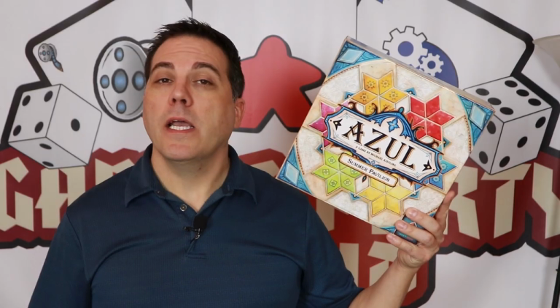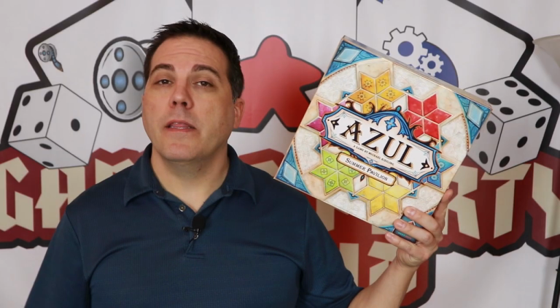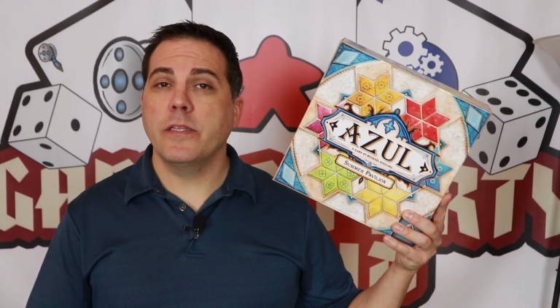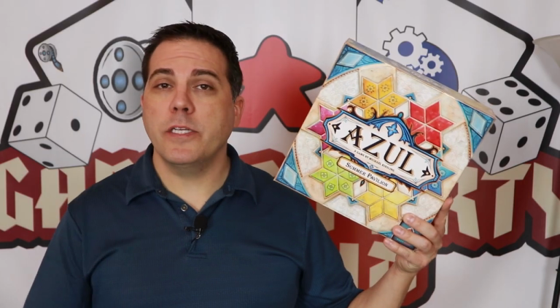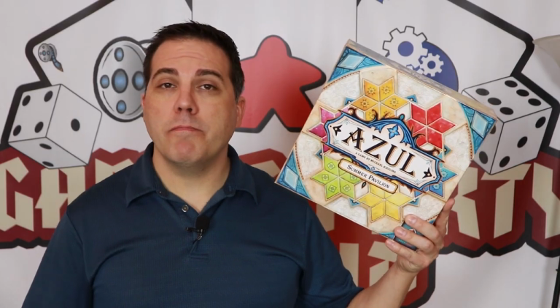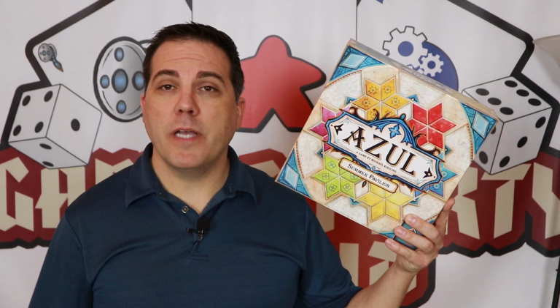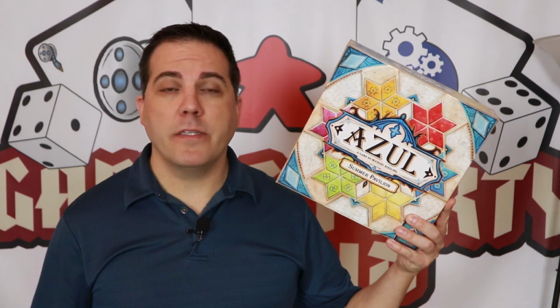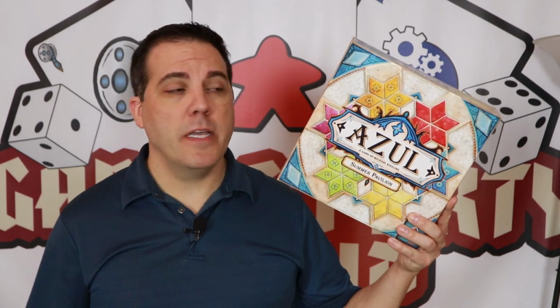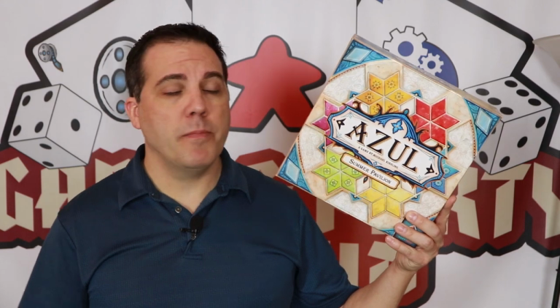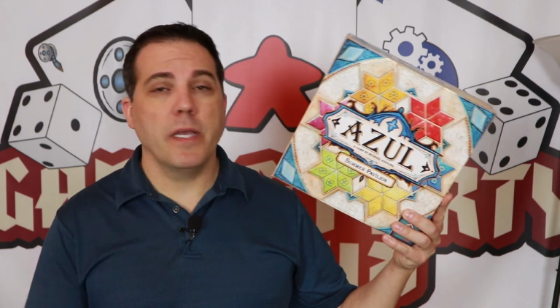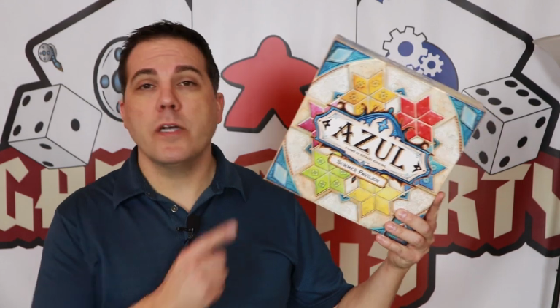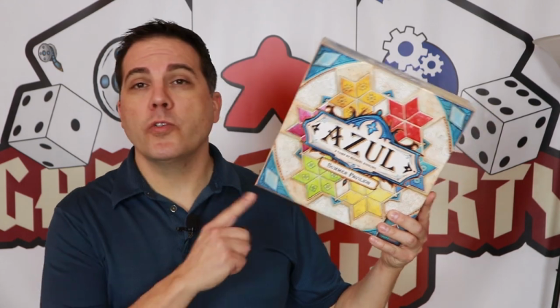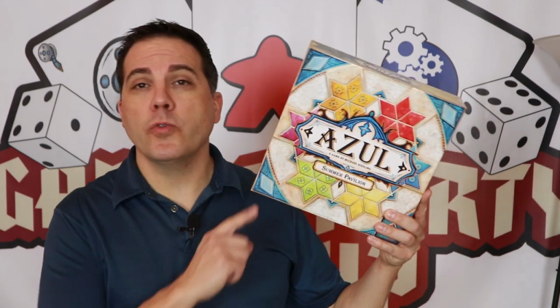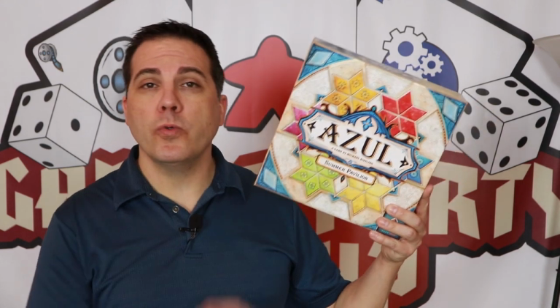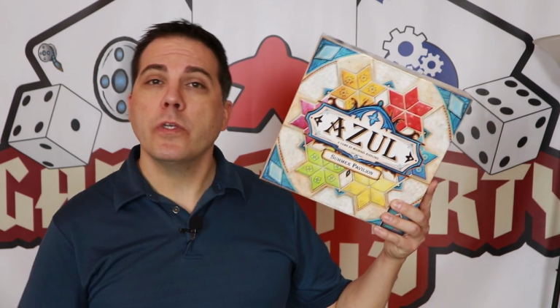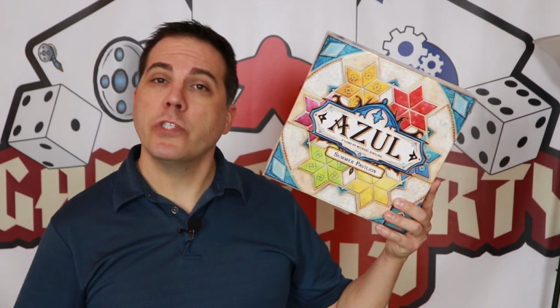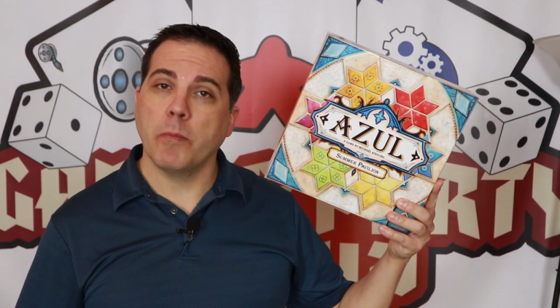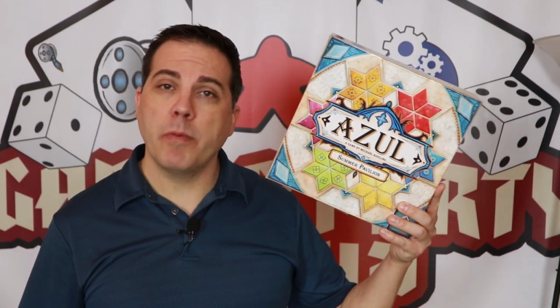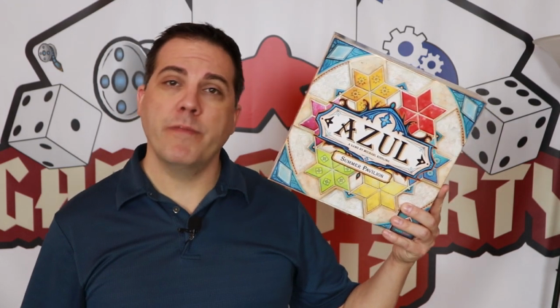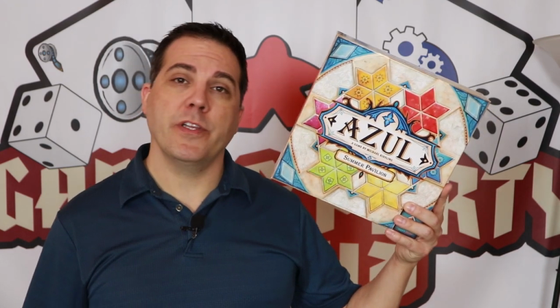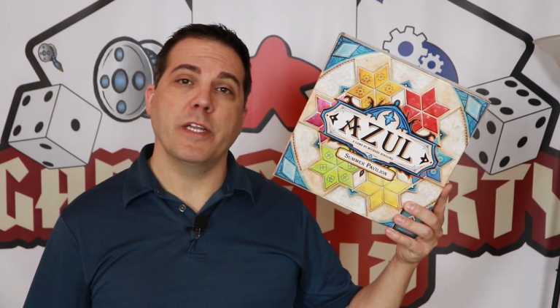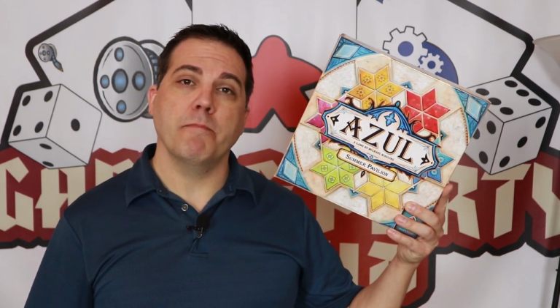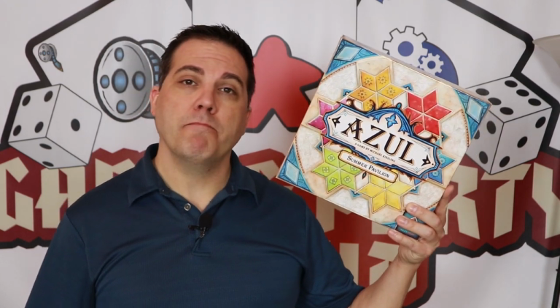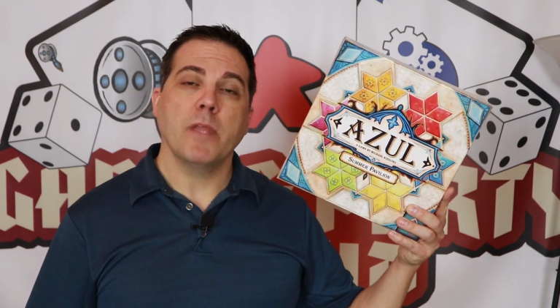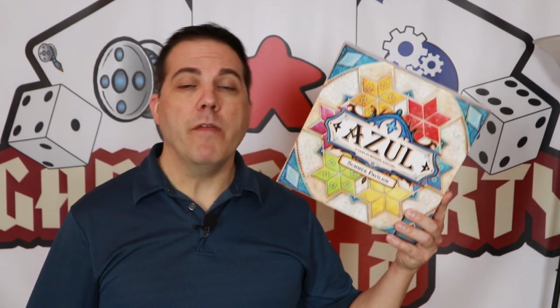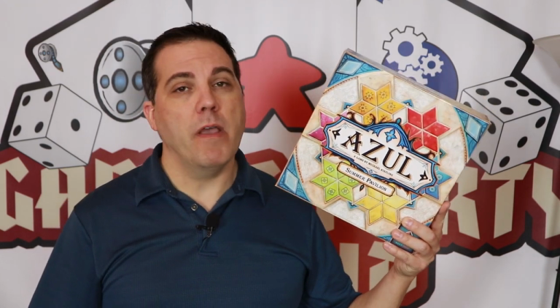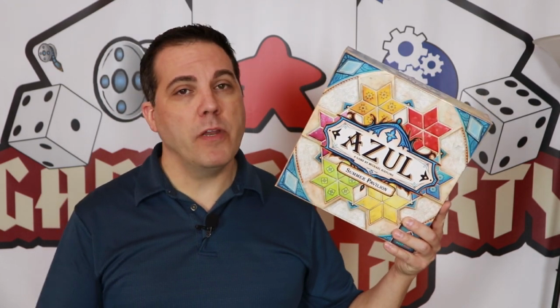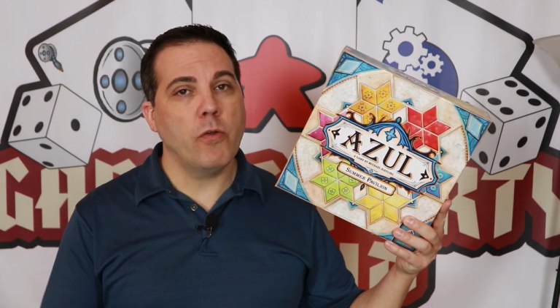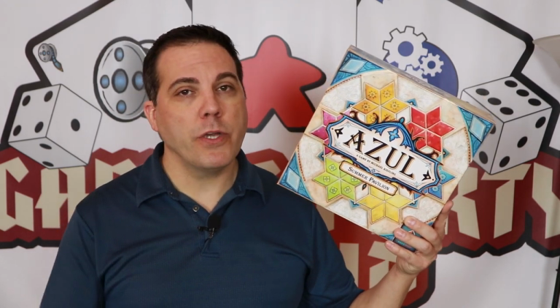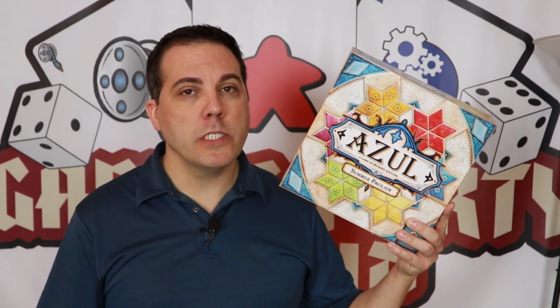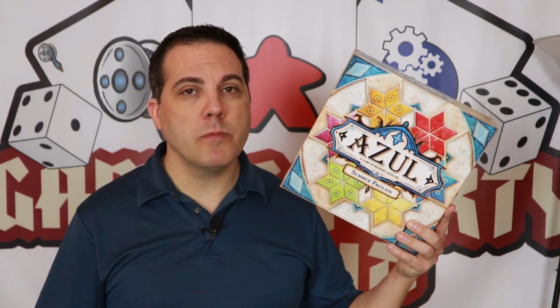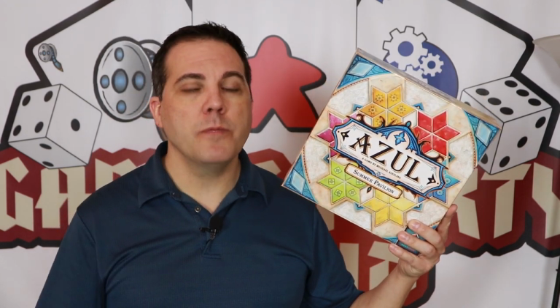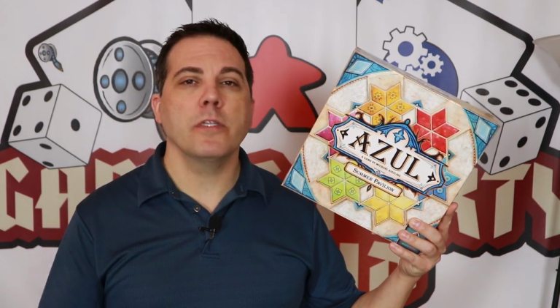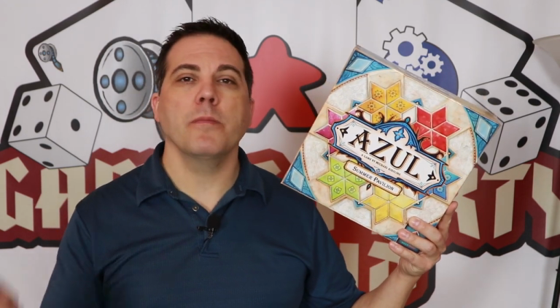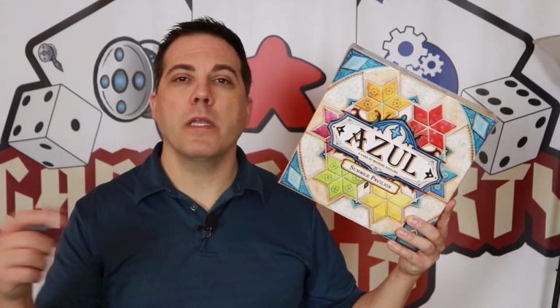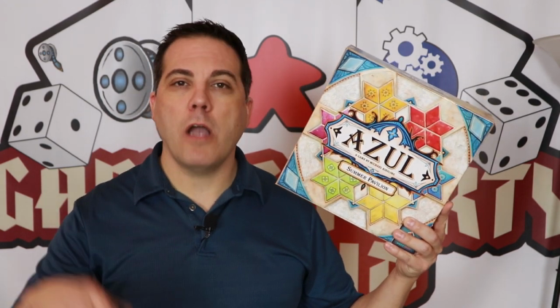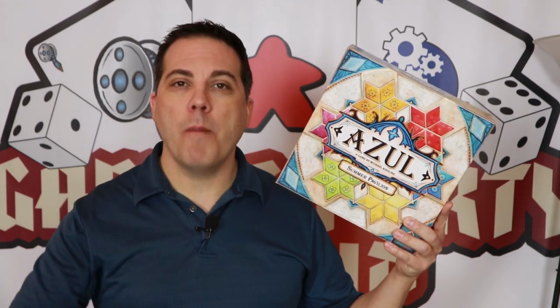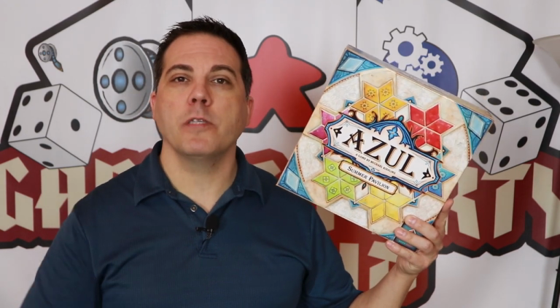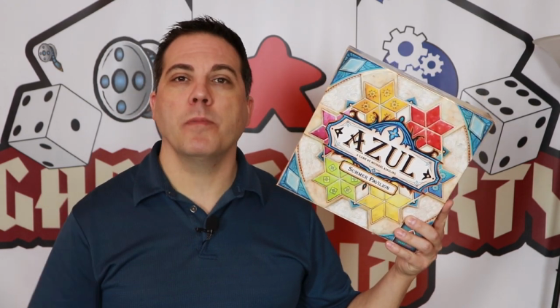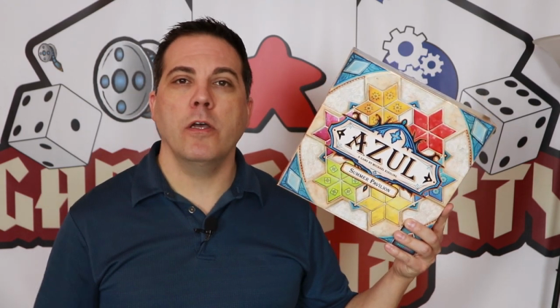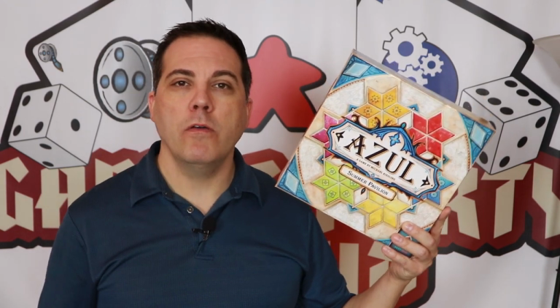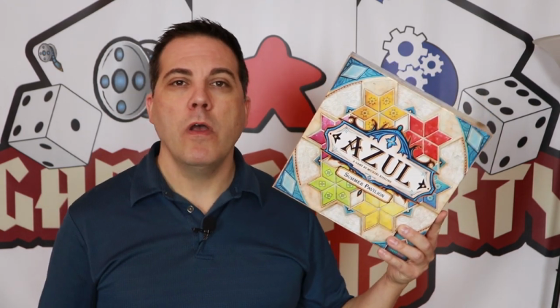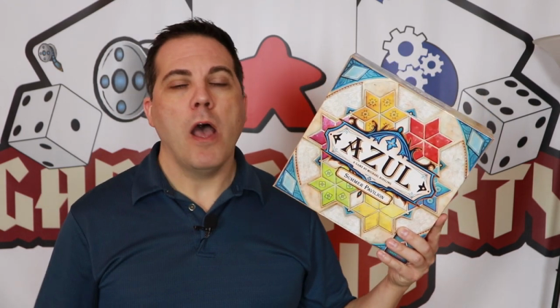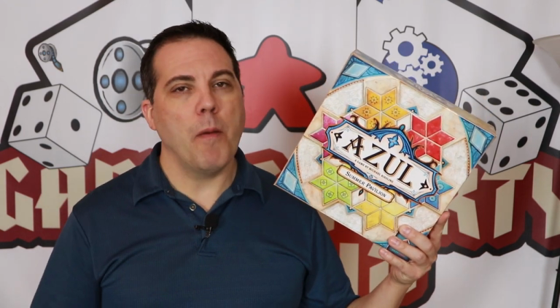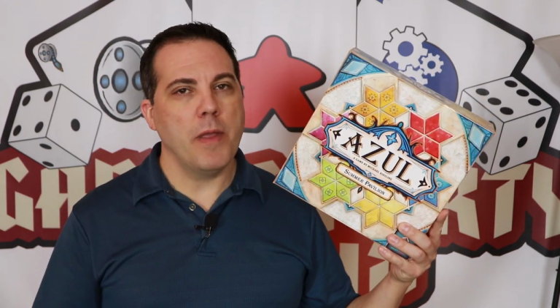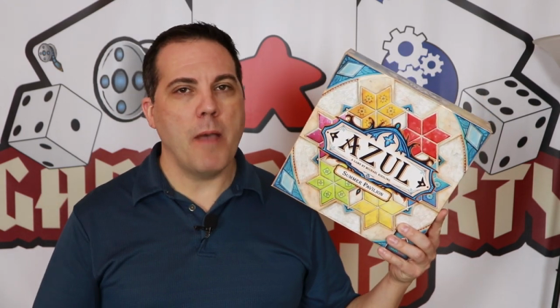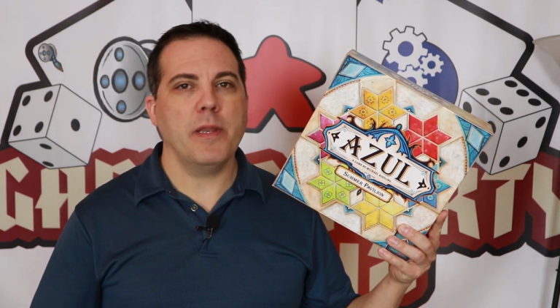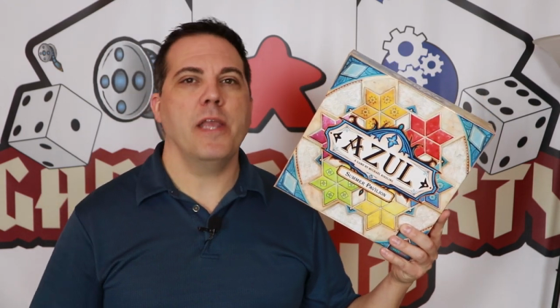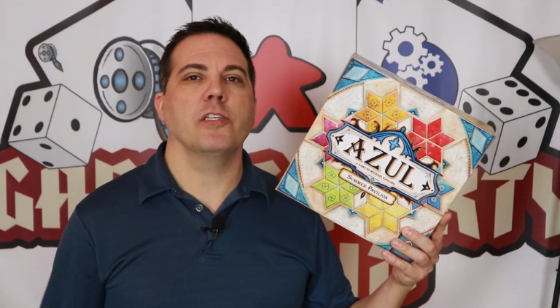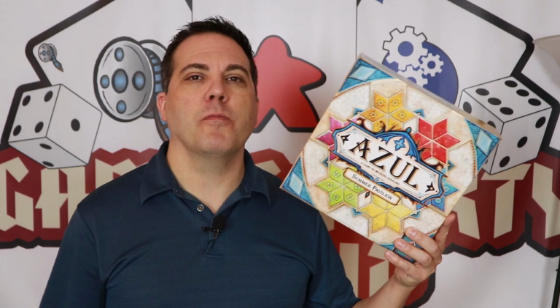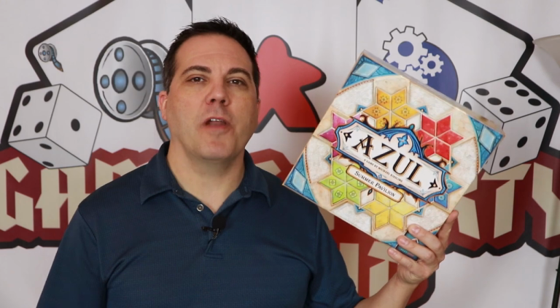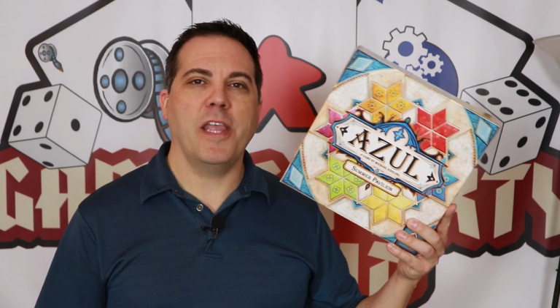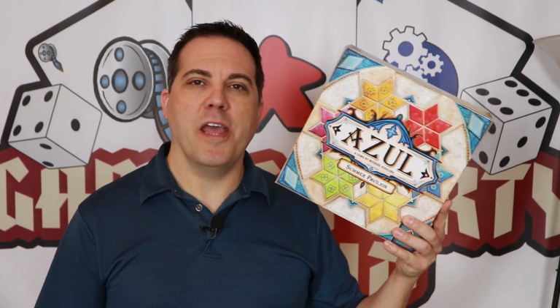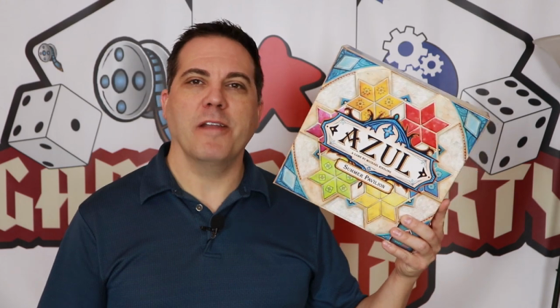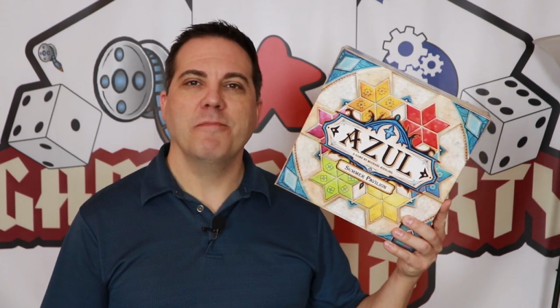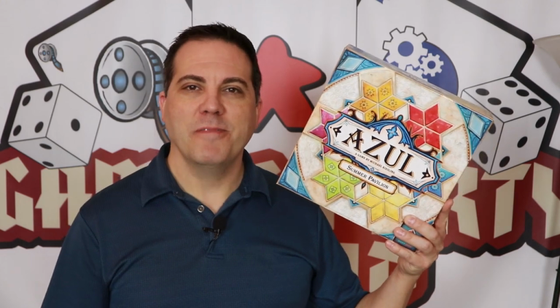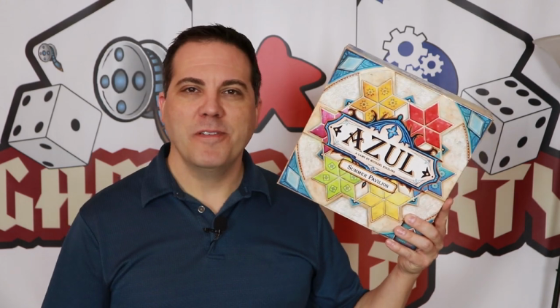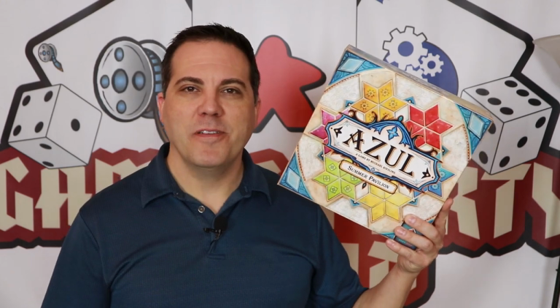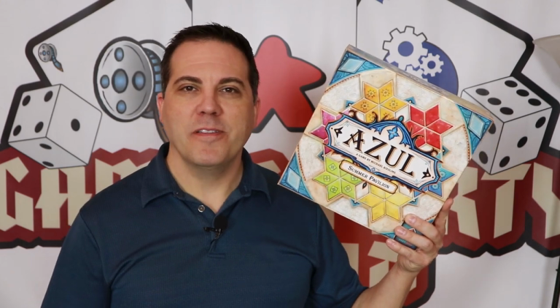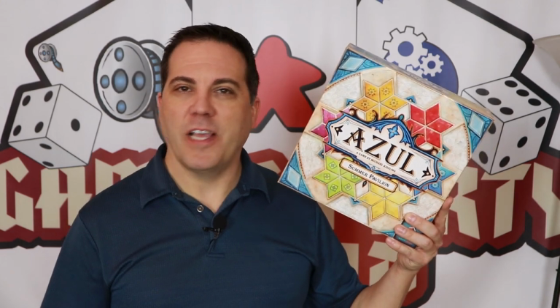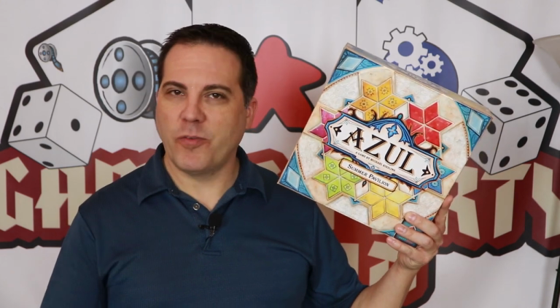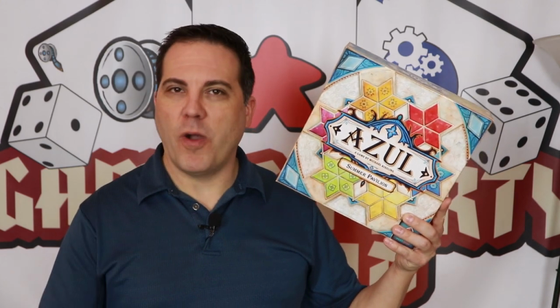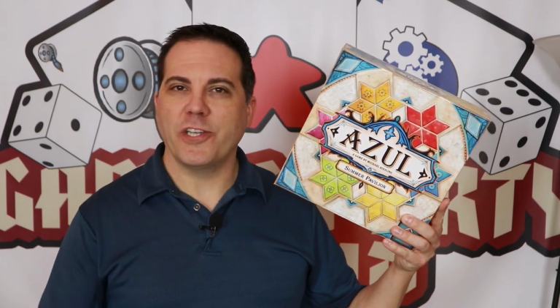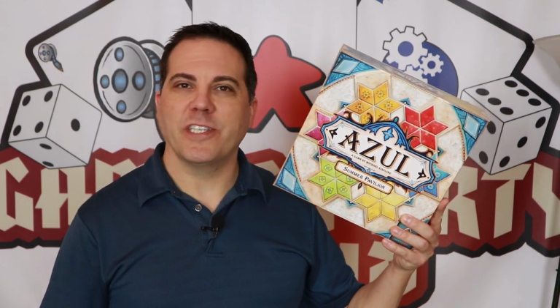And that's it — that's how you play Azul Summer Pavilion. If you have any questions, please put them in the comments below and I'll be happy to answer them. Thanks for watching.